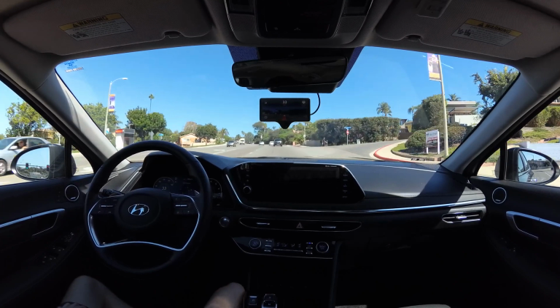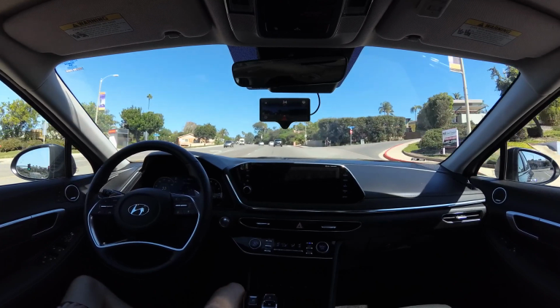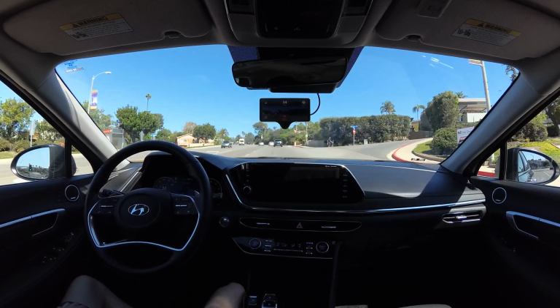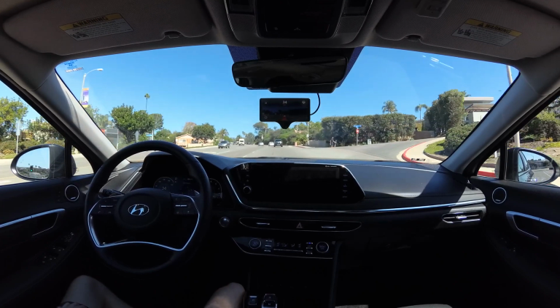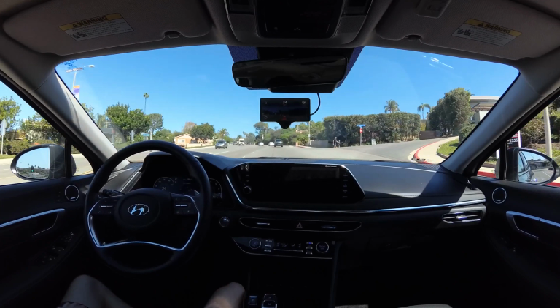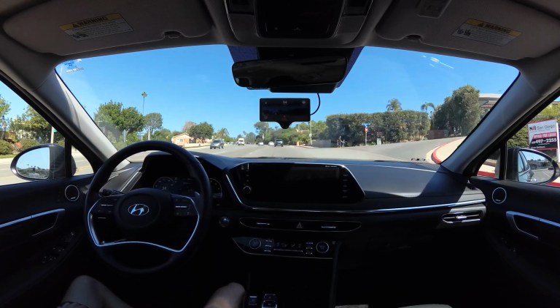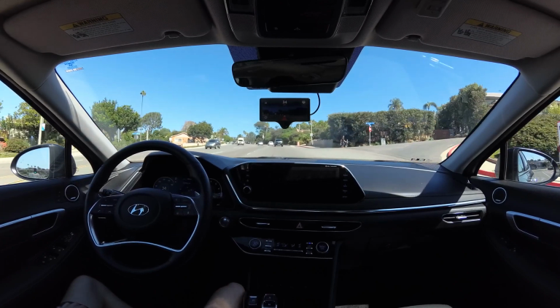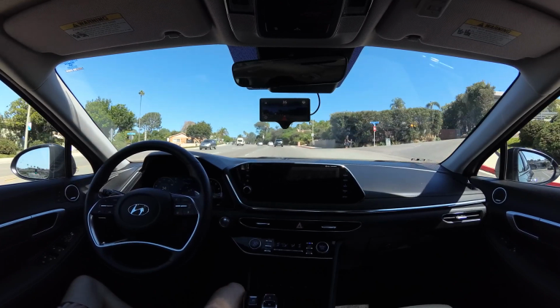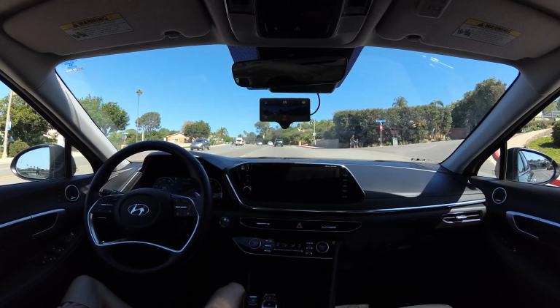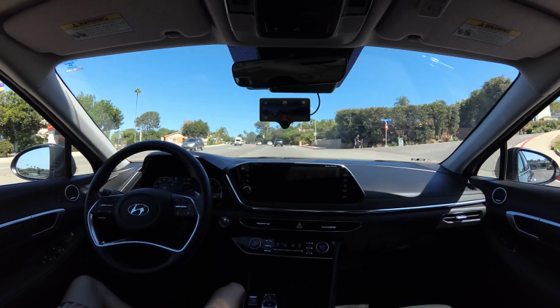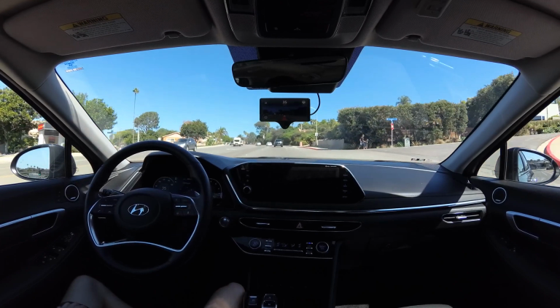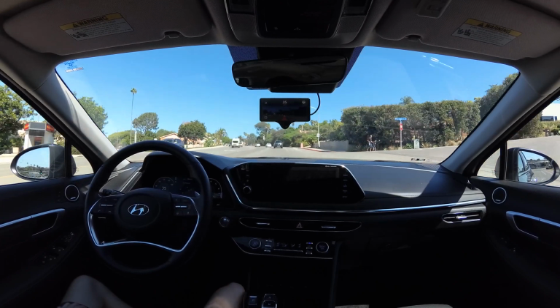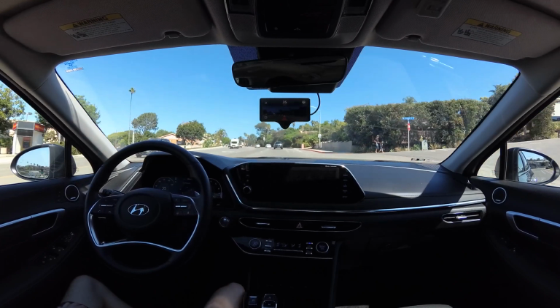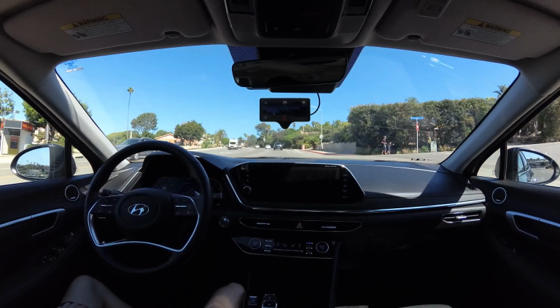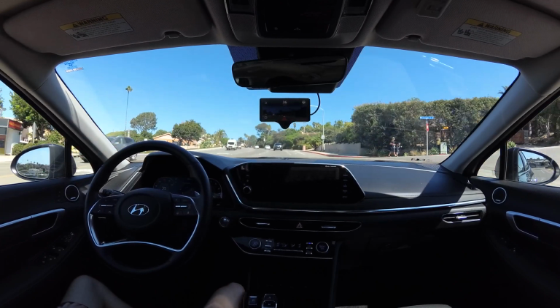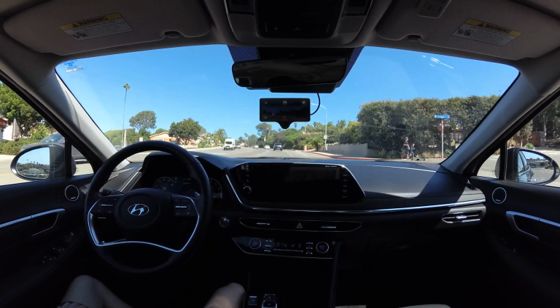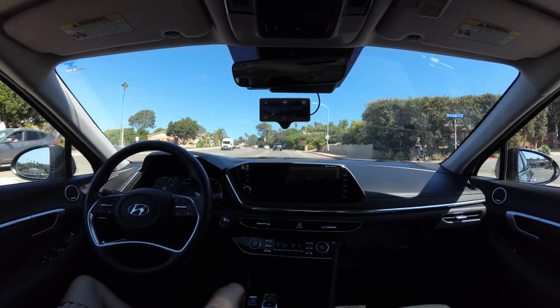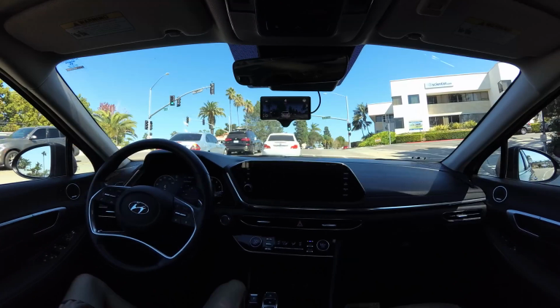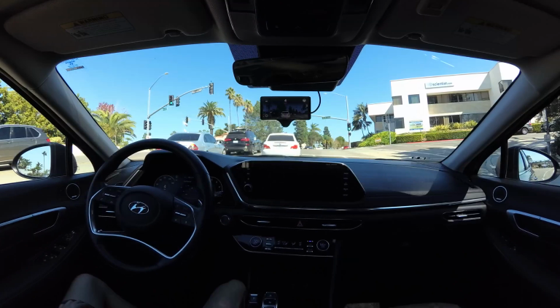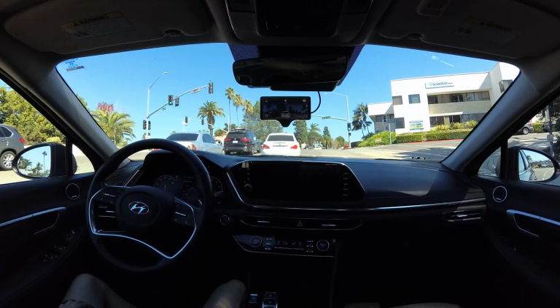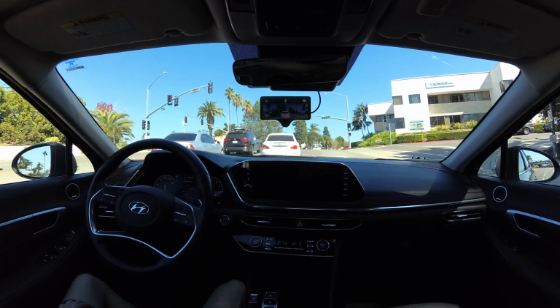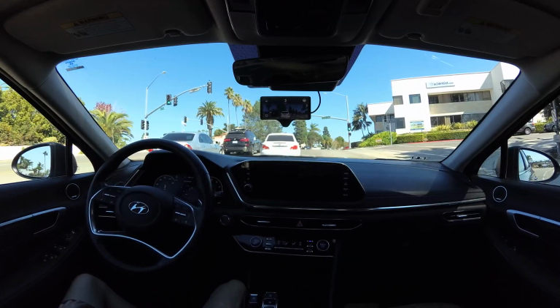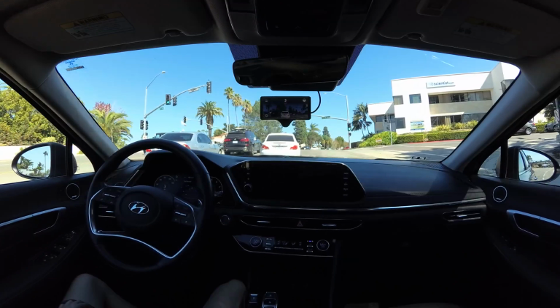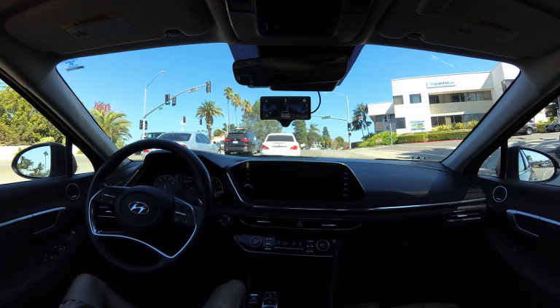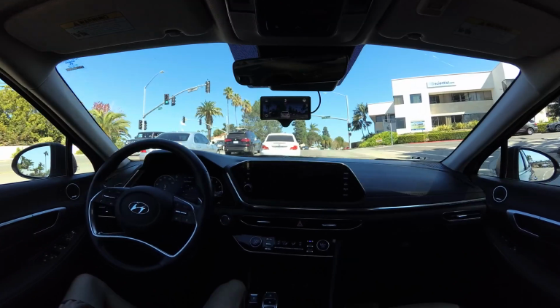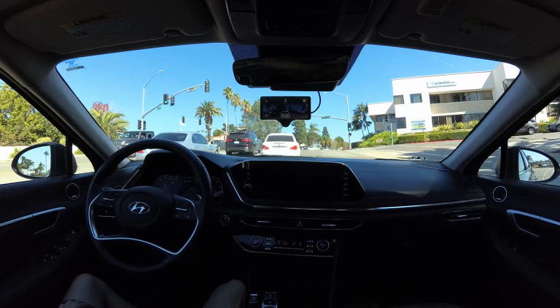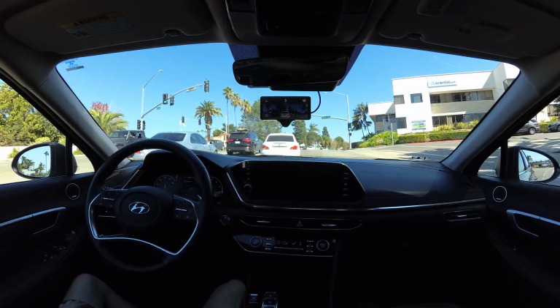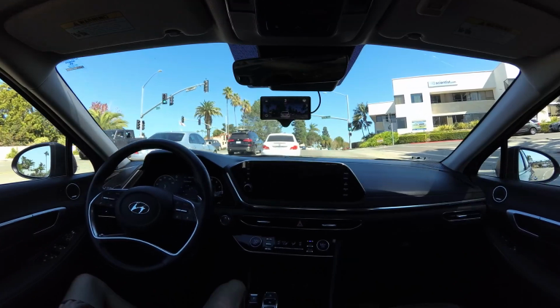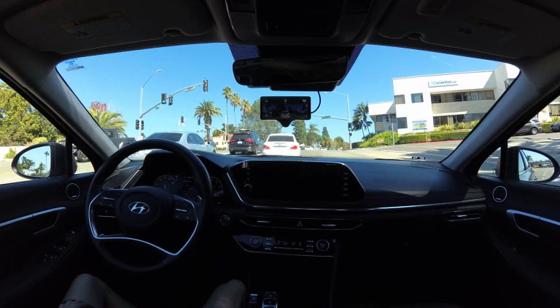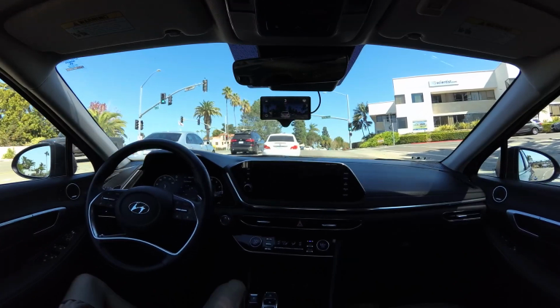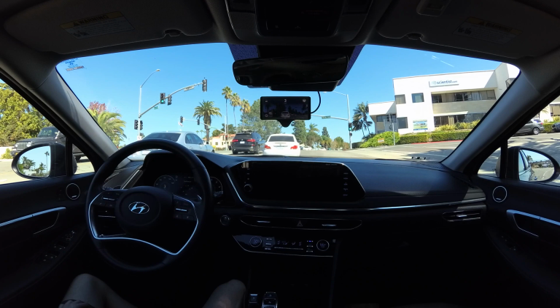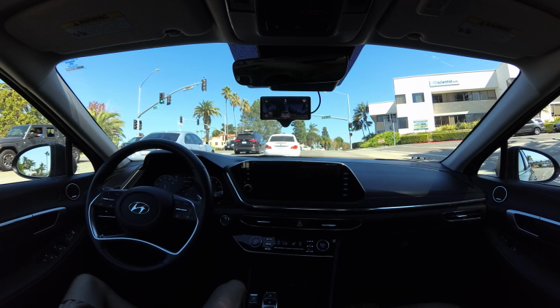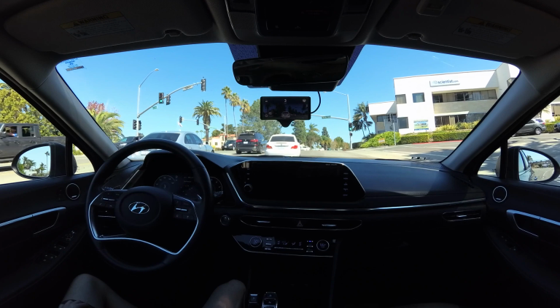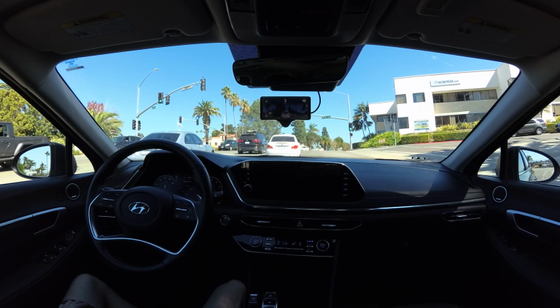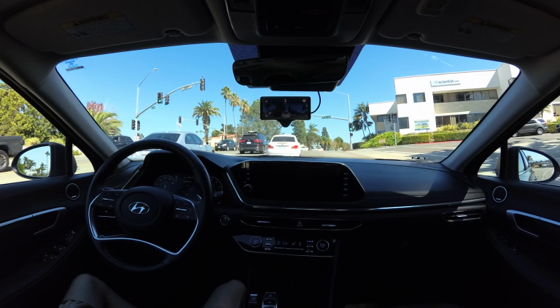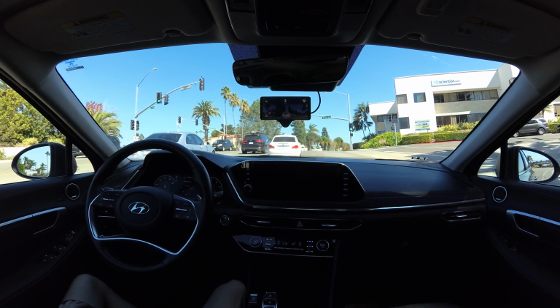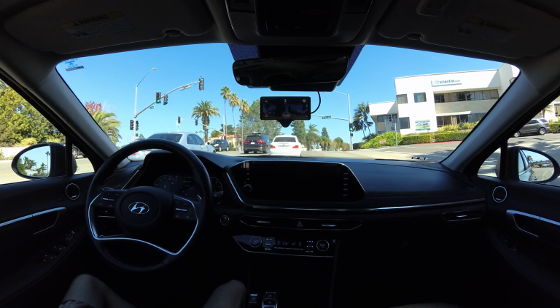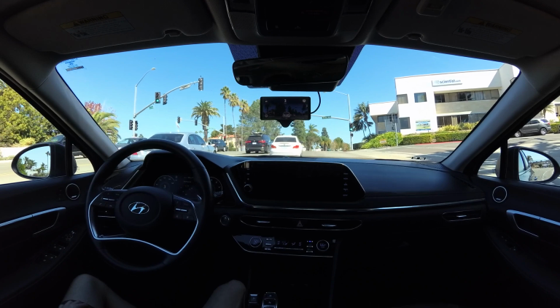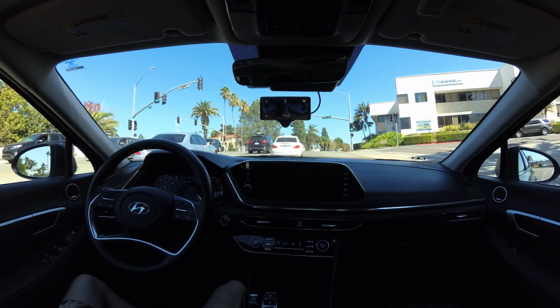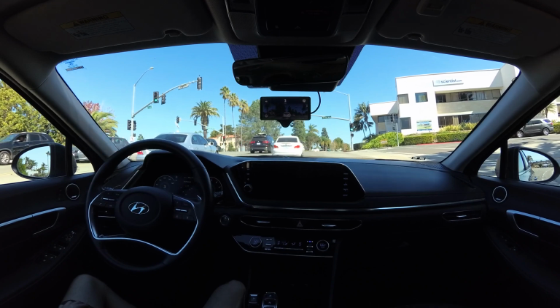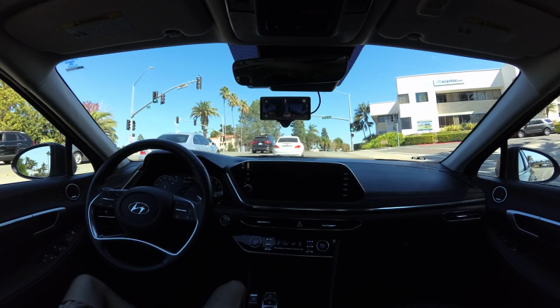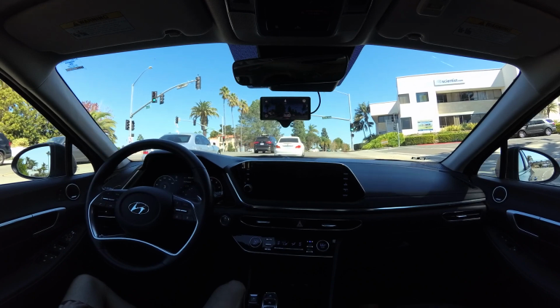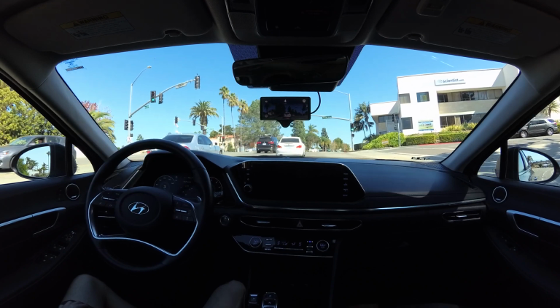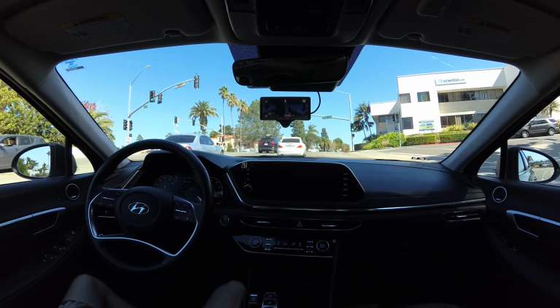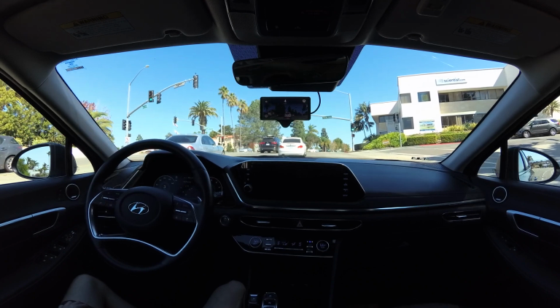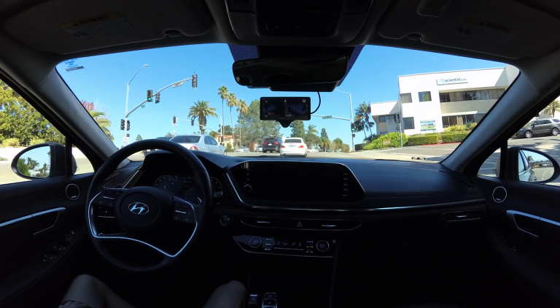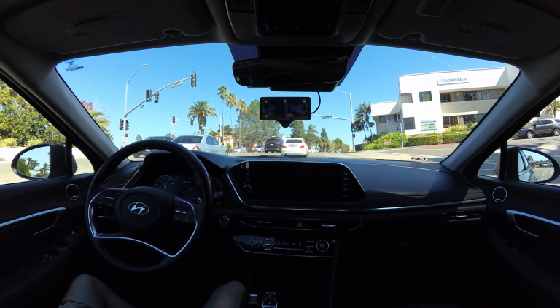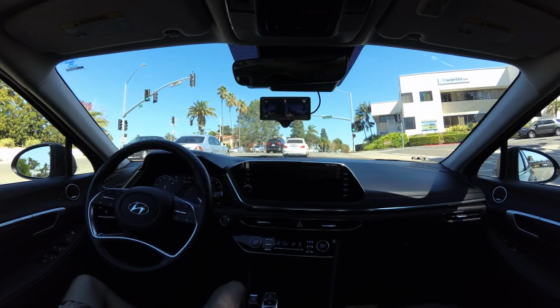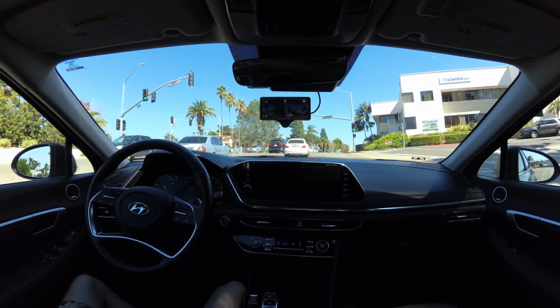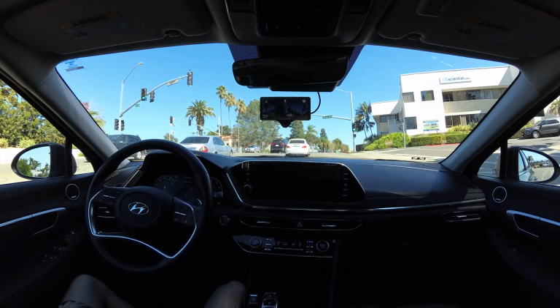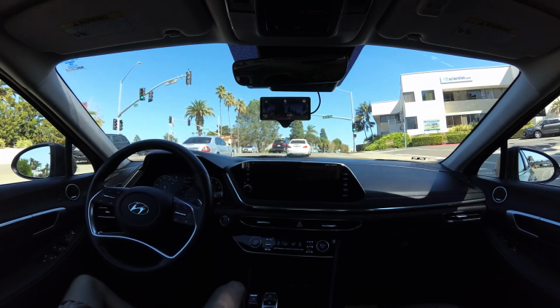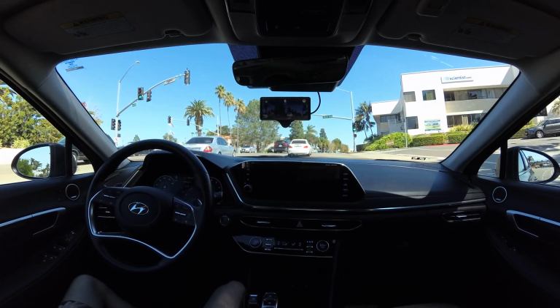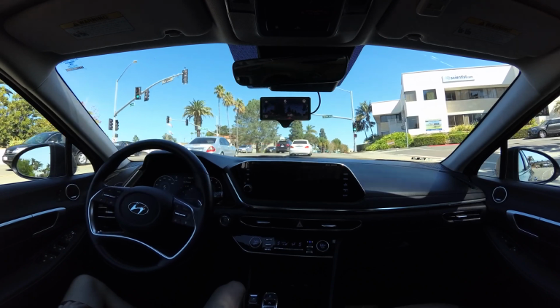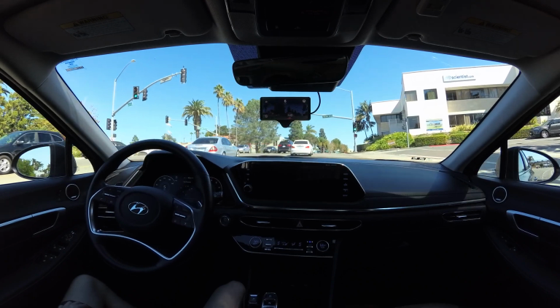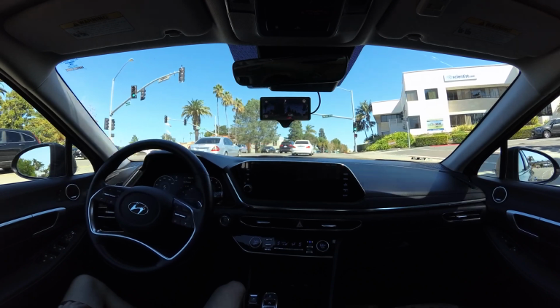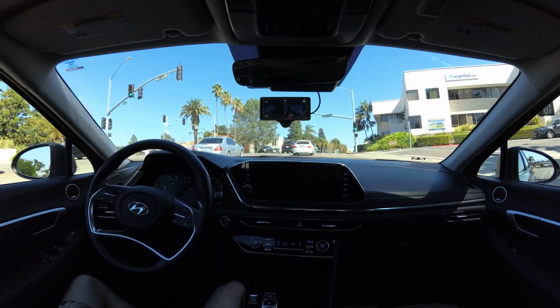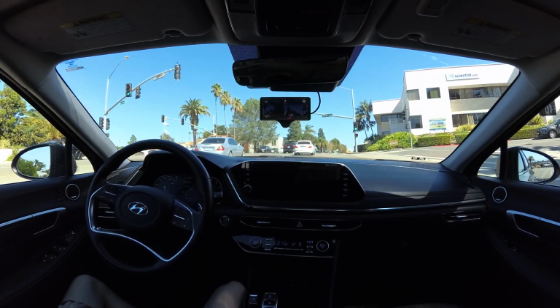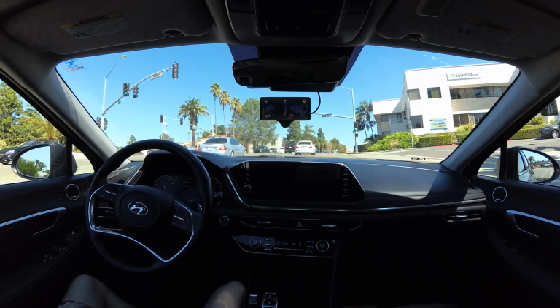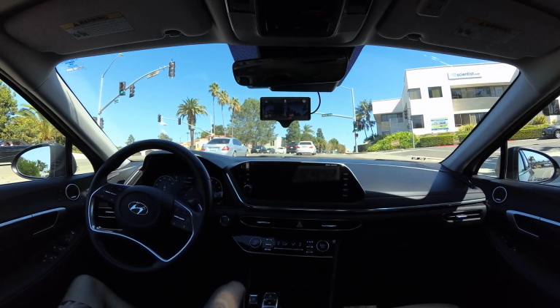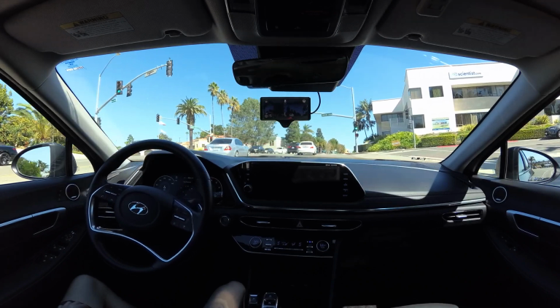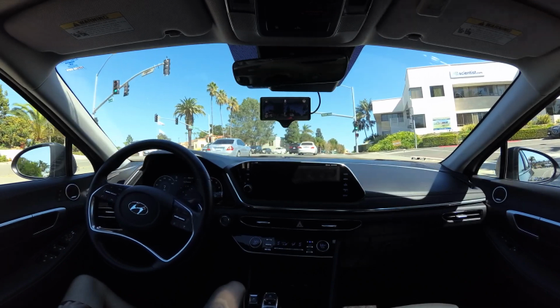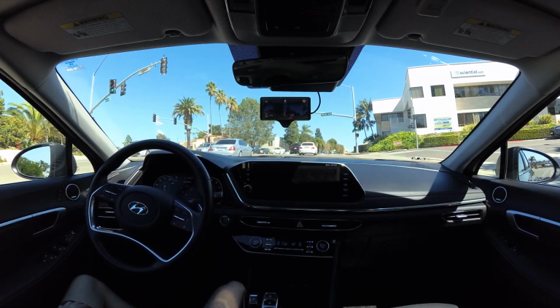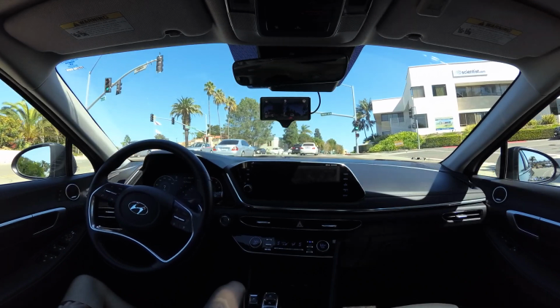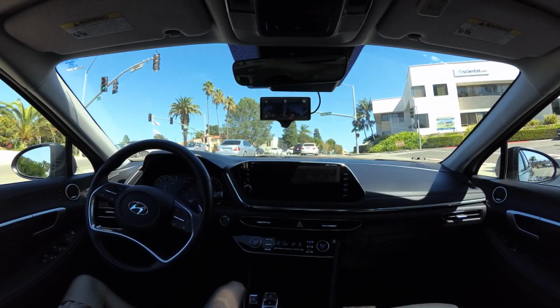Openpilot is able to navigate both intersections easily since we do what a human does — look at the road and decide where to go.